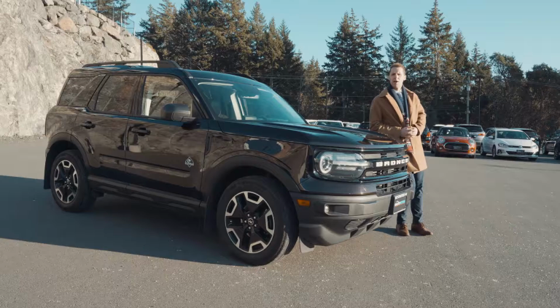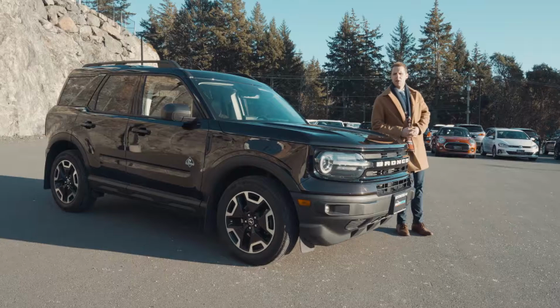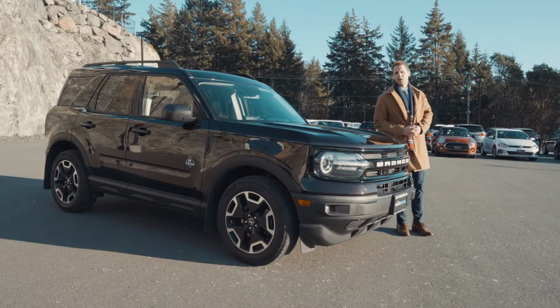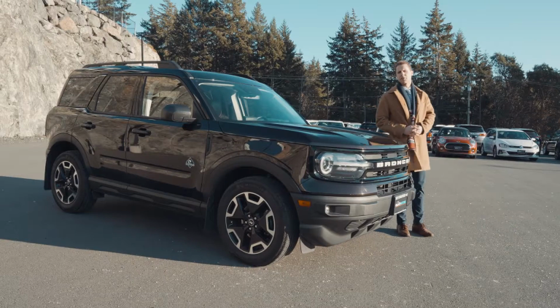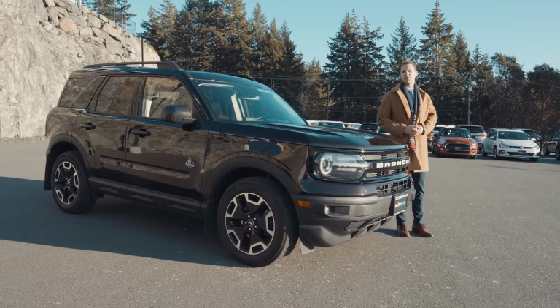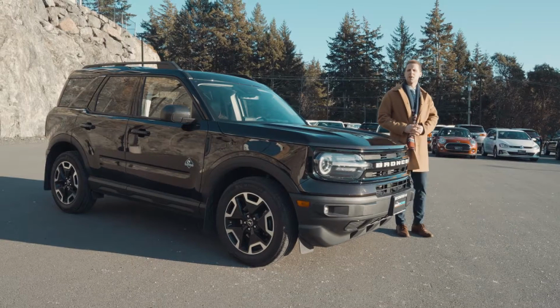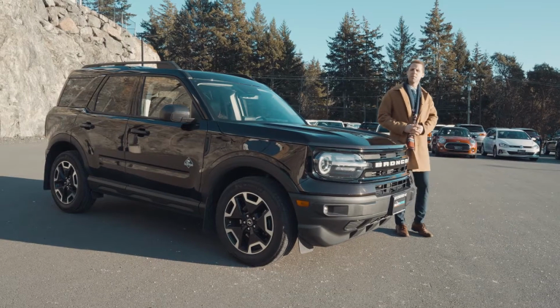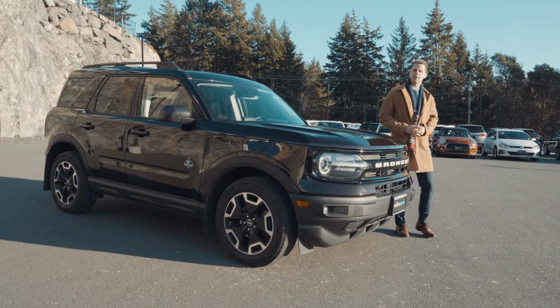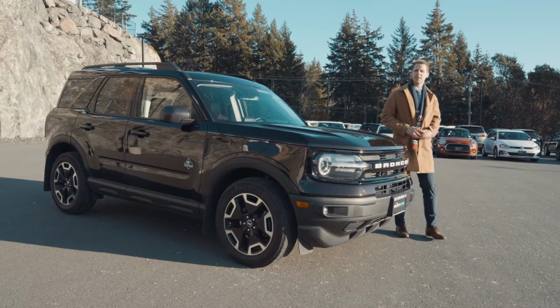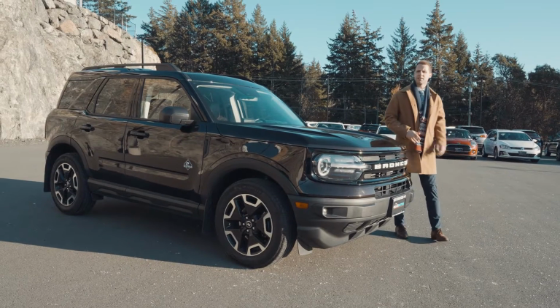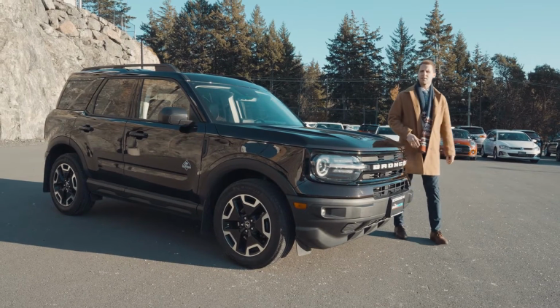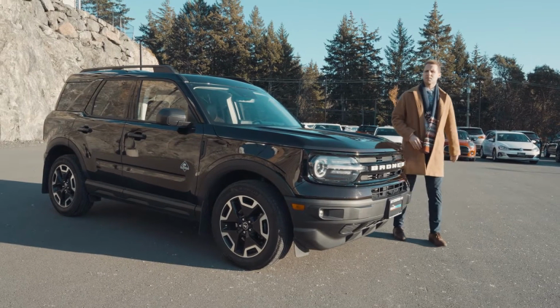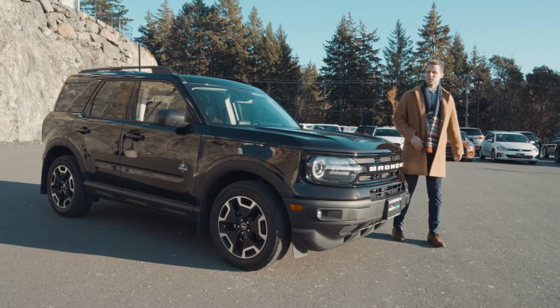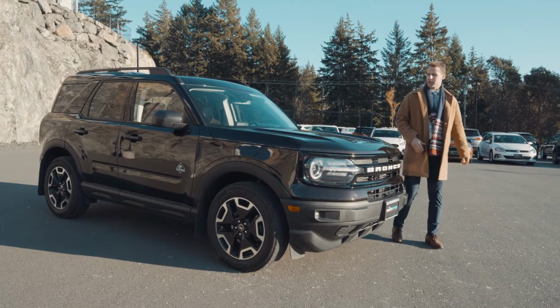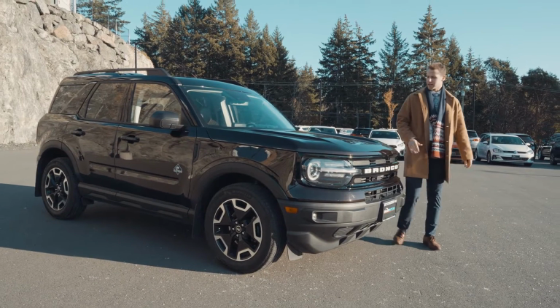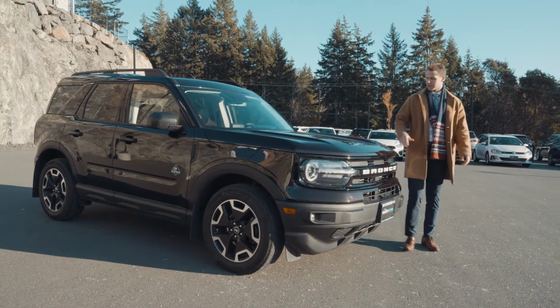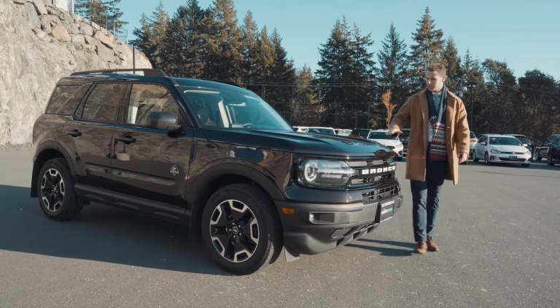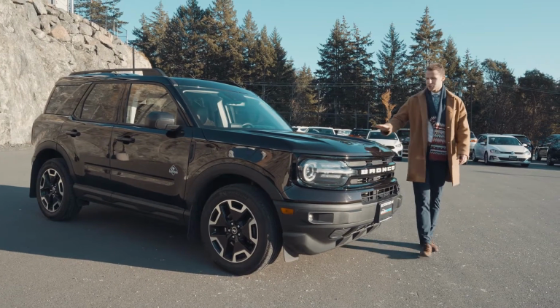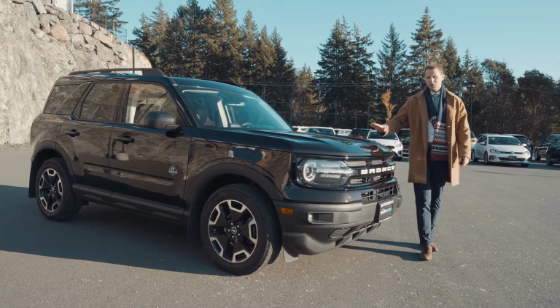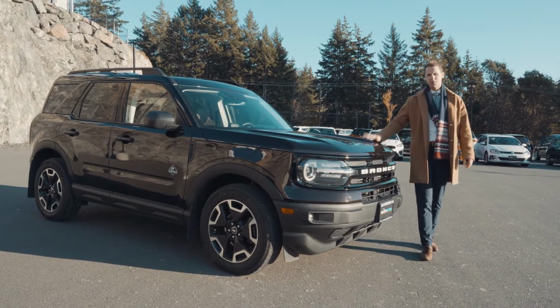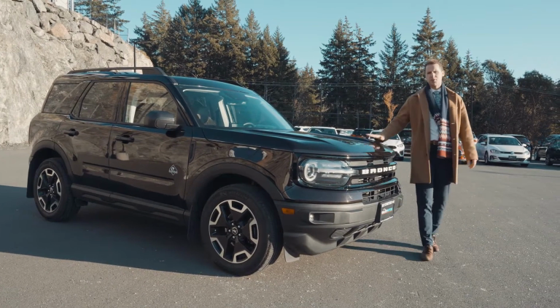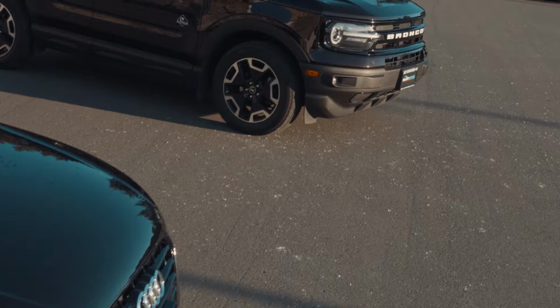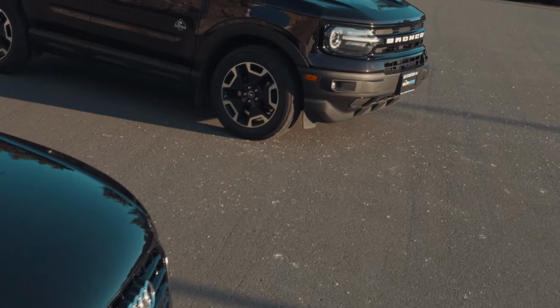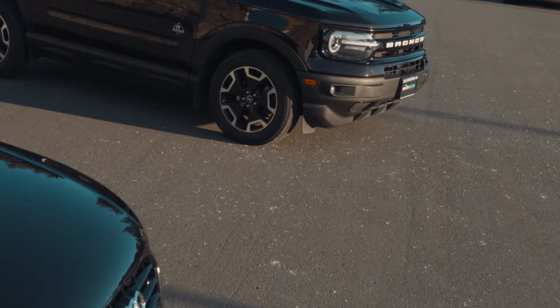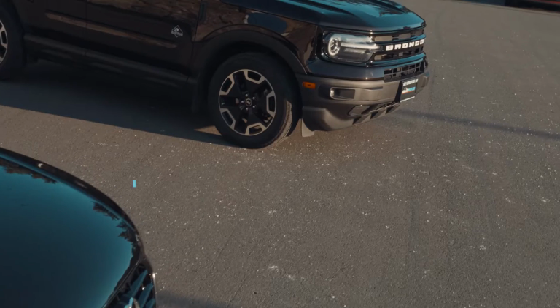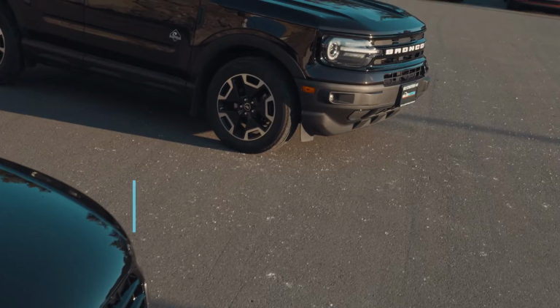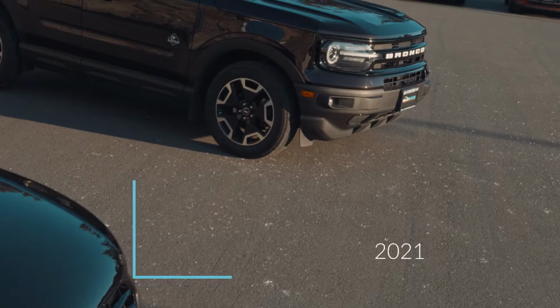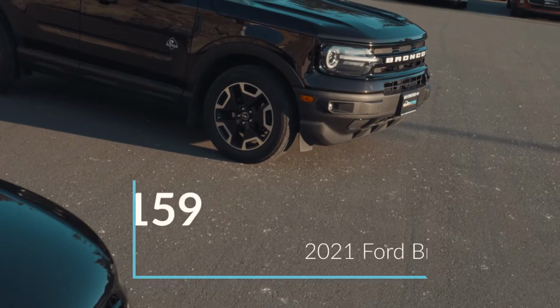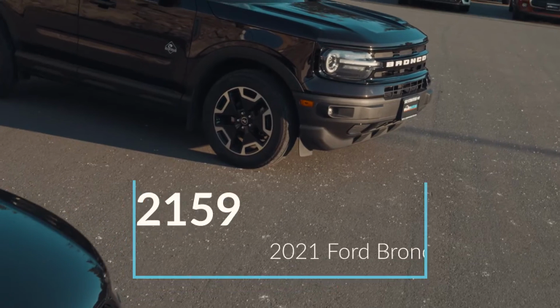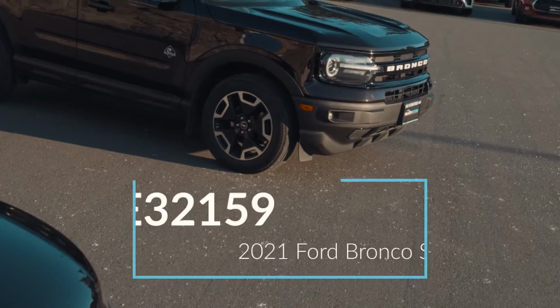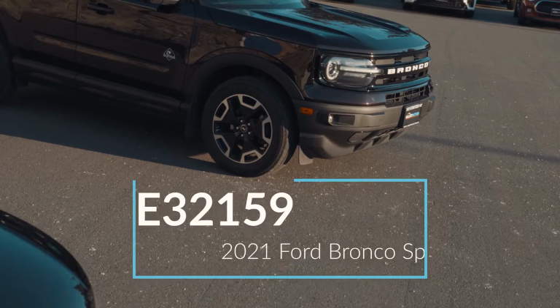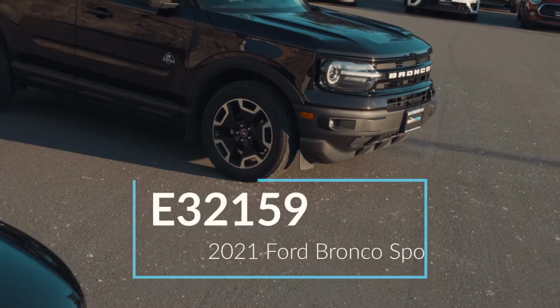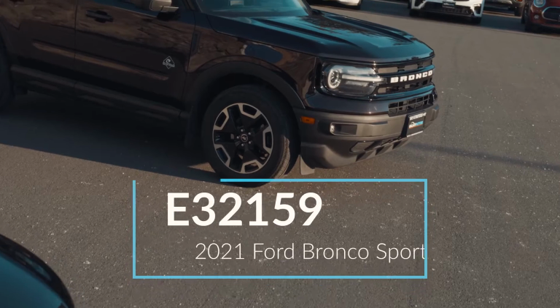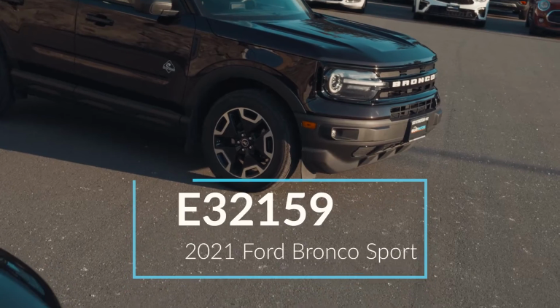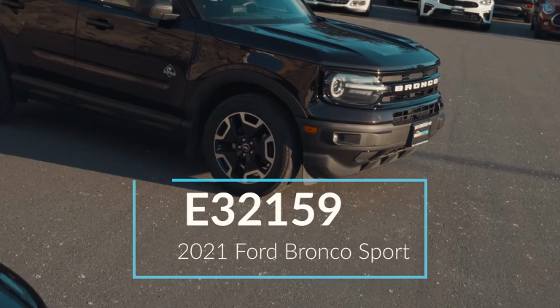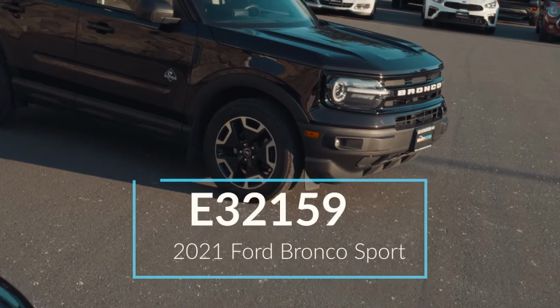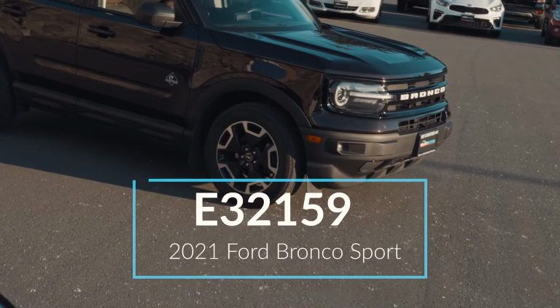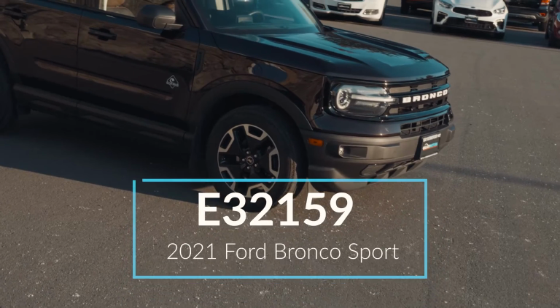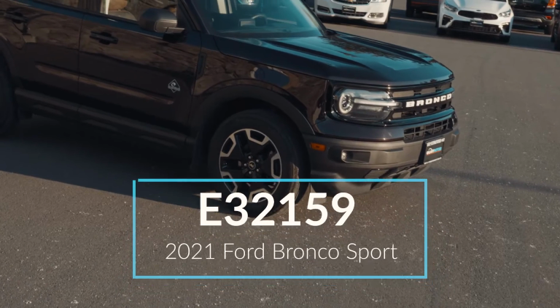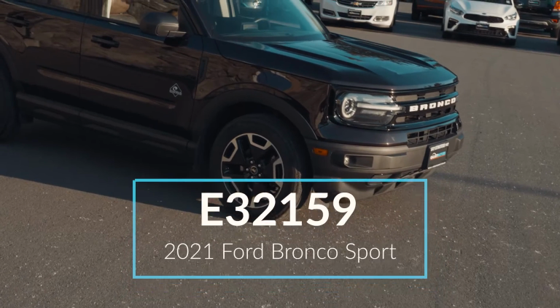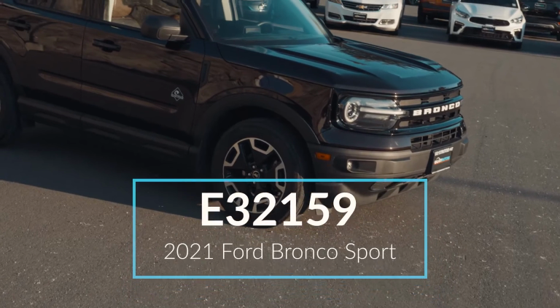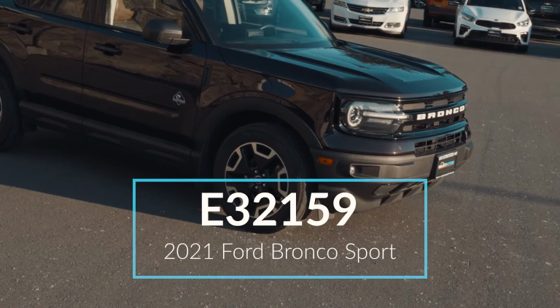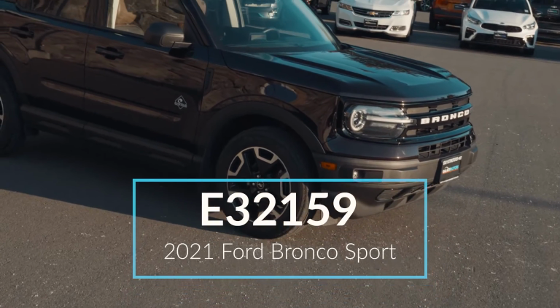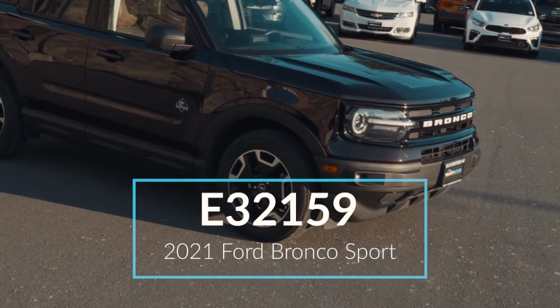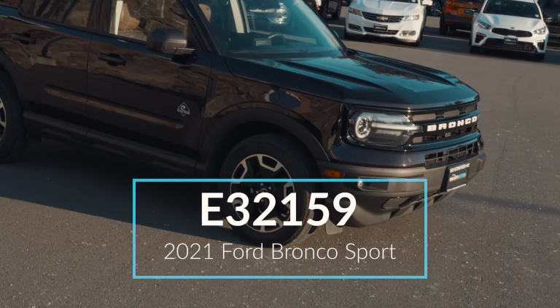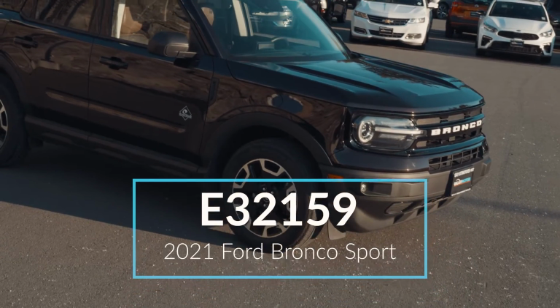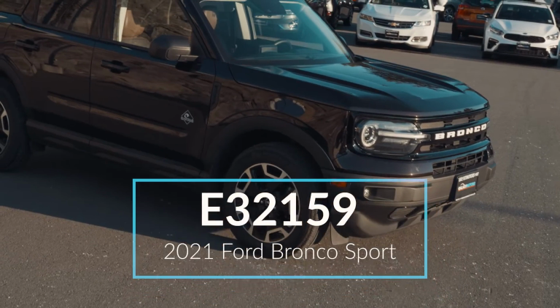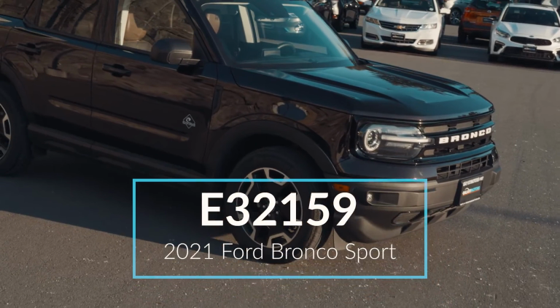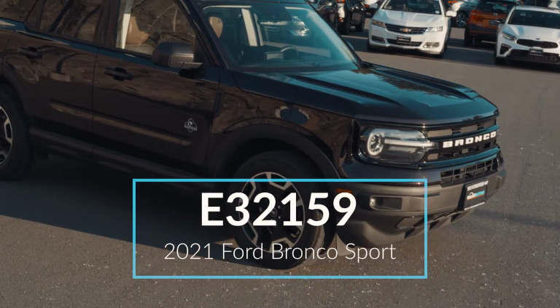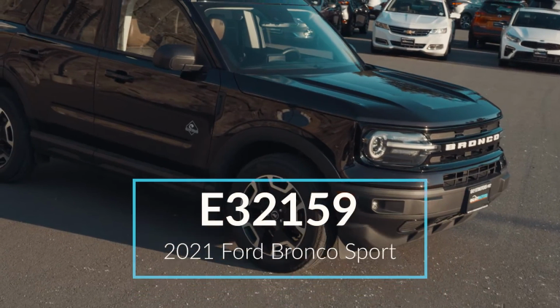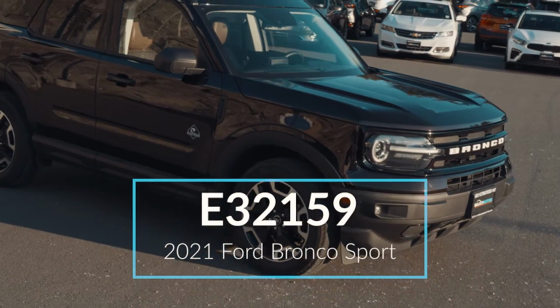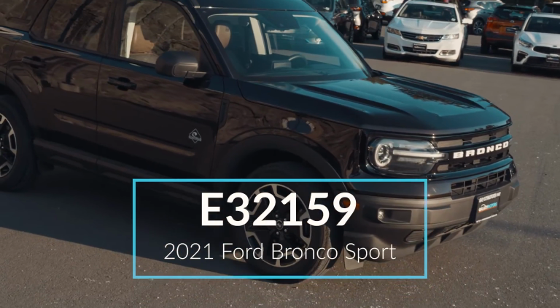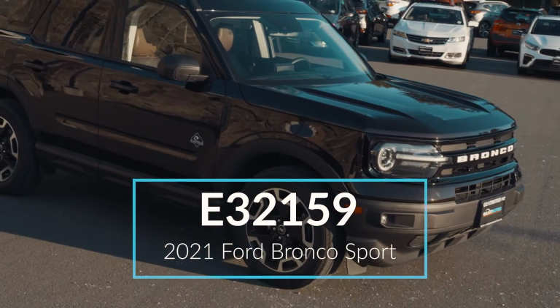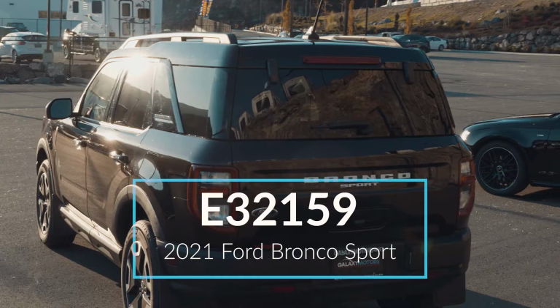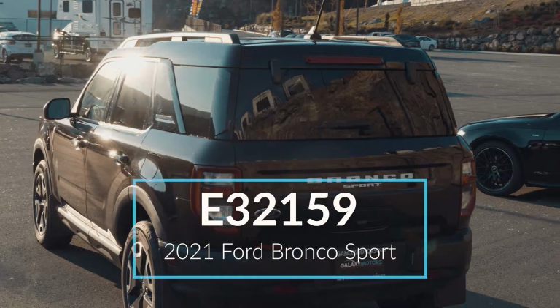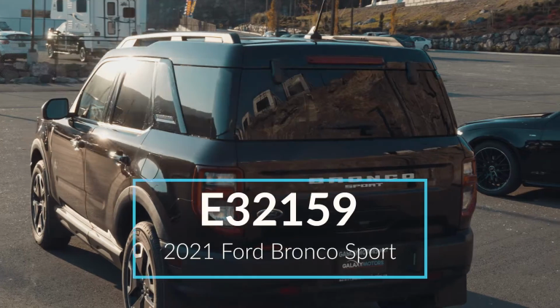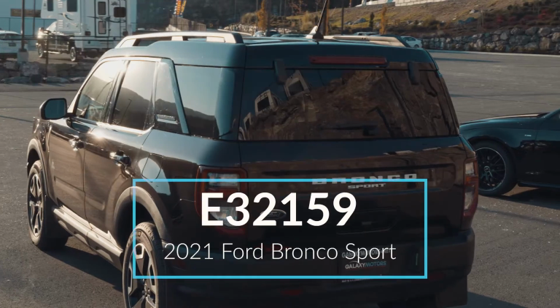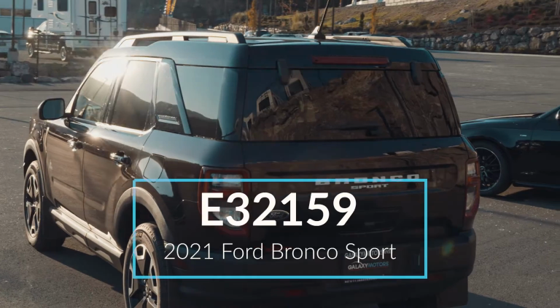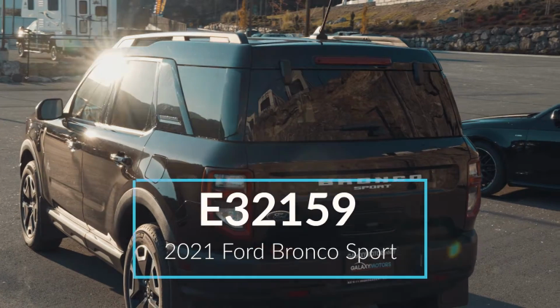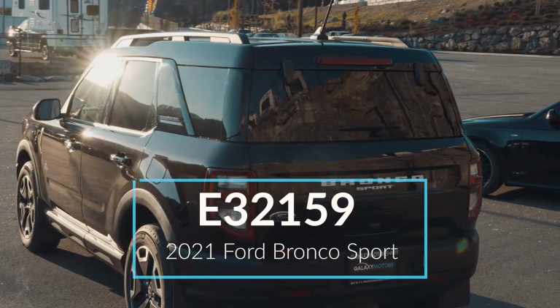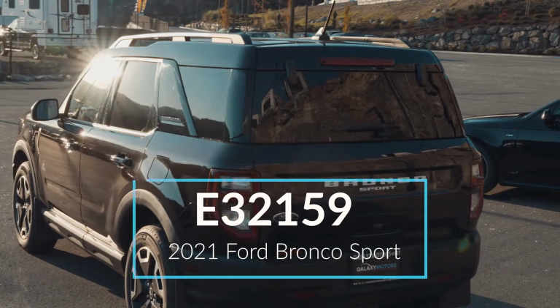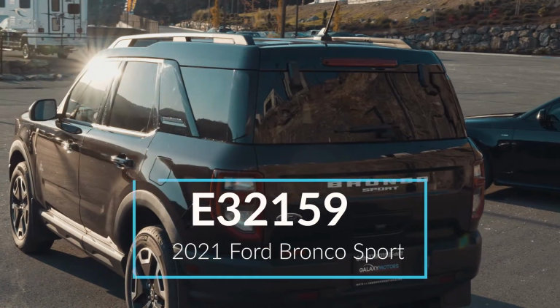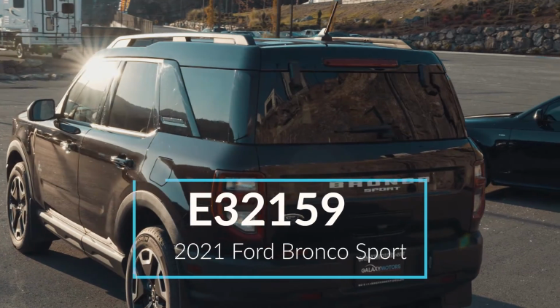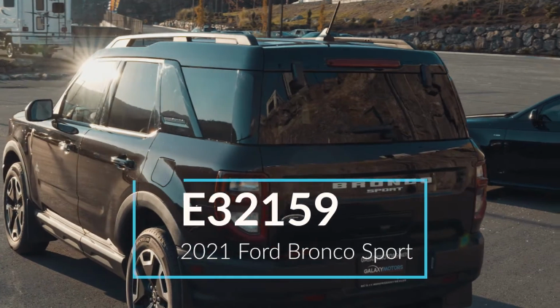Looking for something that's got some kick? Look no further than the Bucking Ford Bronco Sport — great for around town or out of bounds.